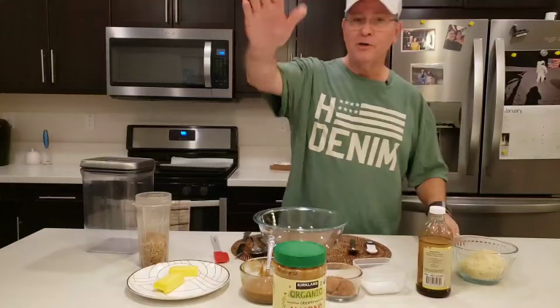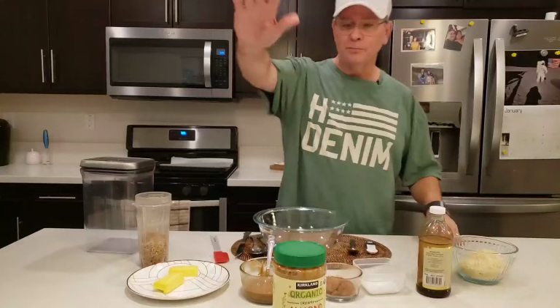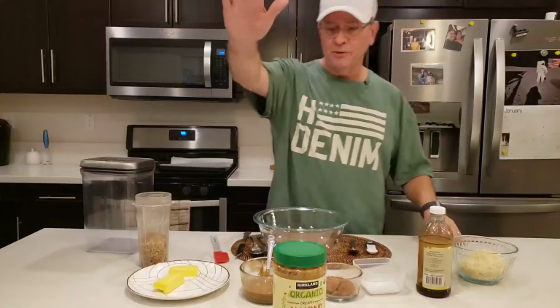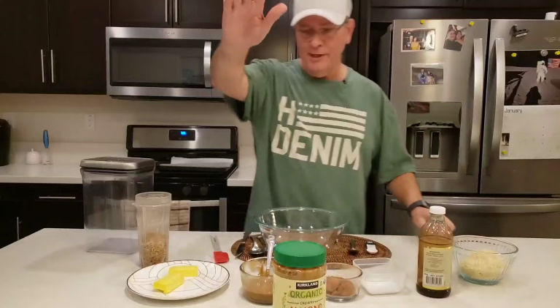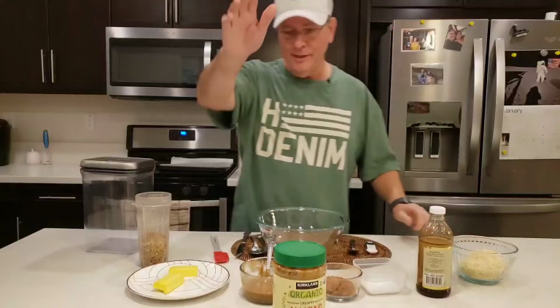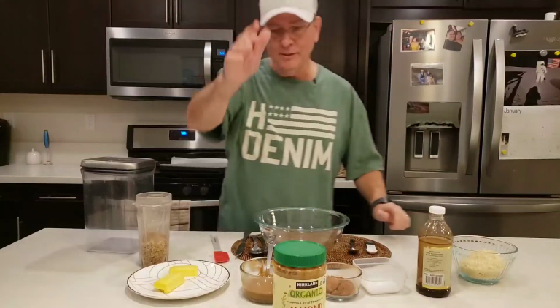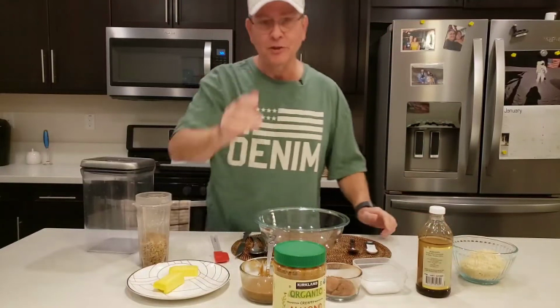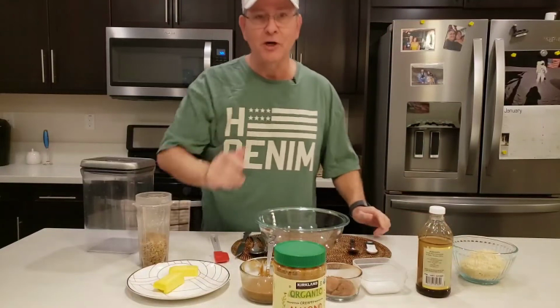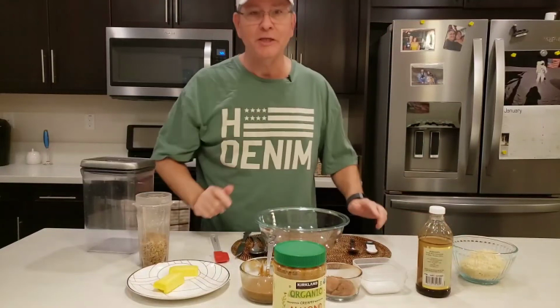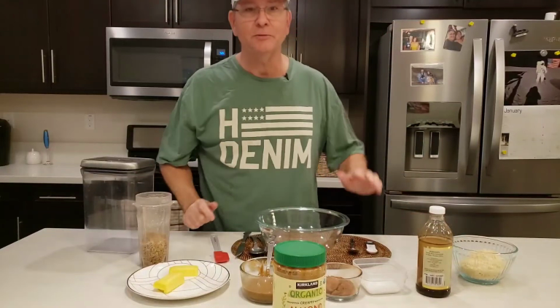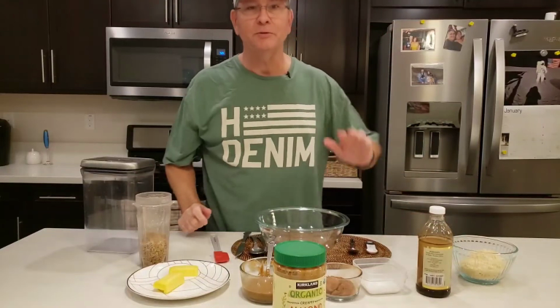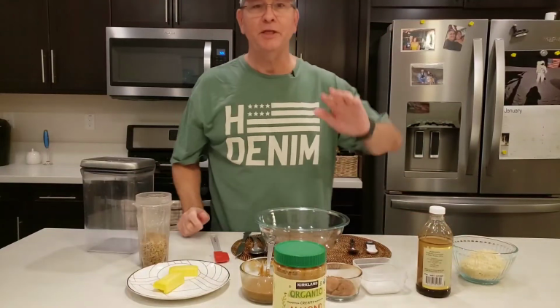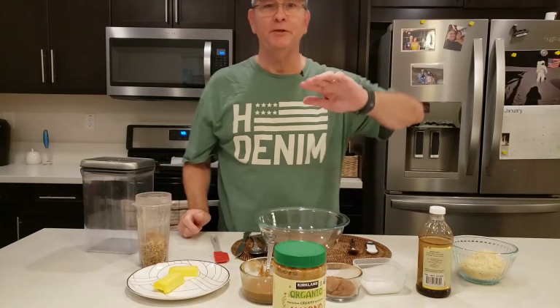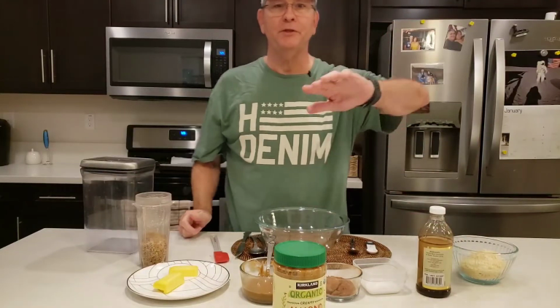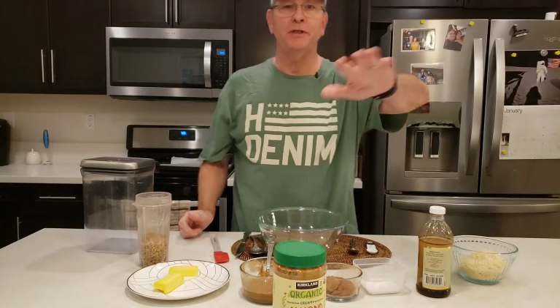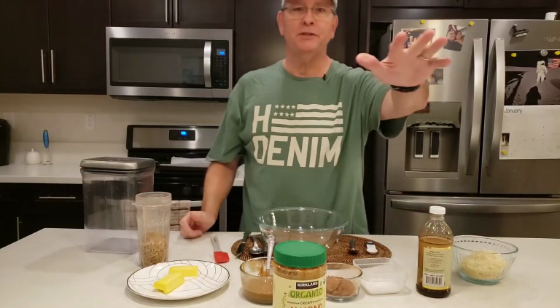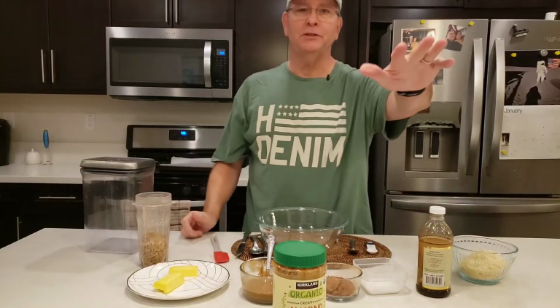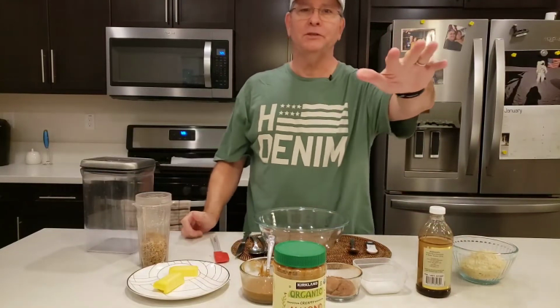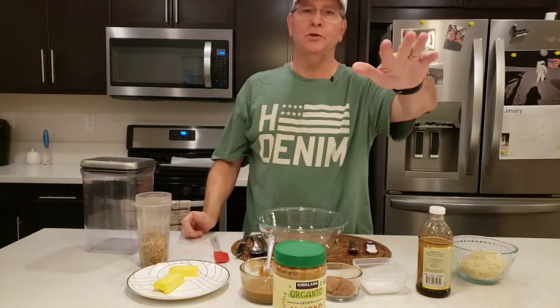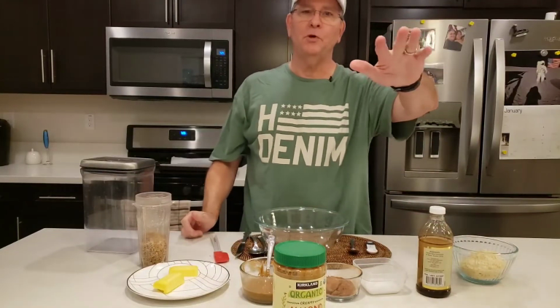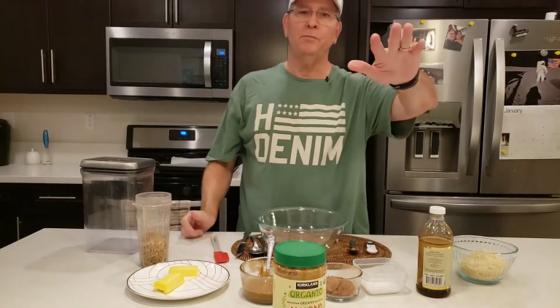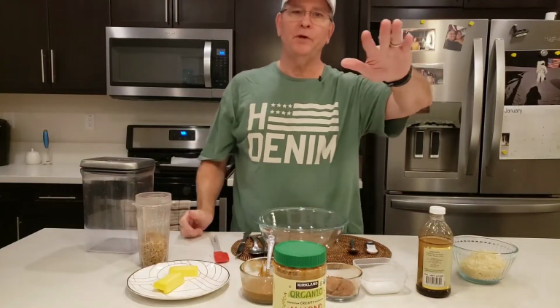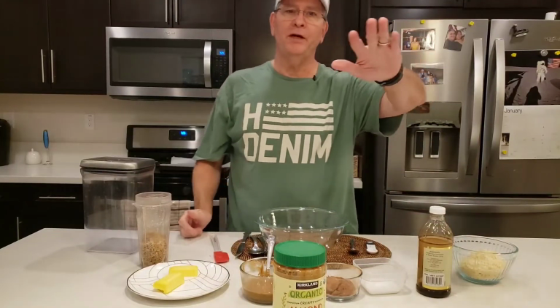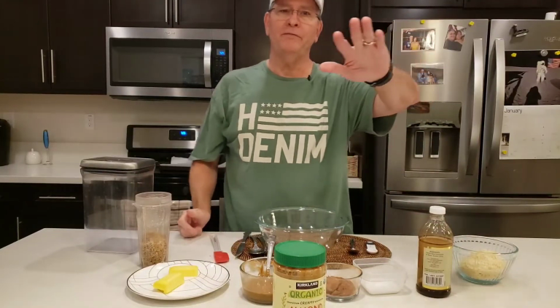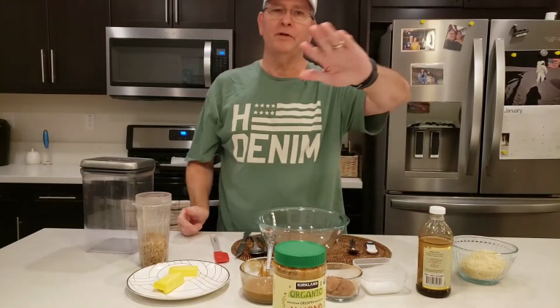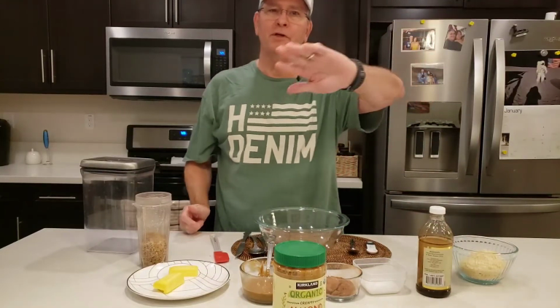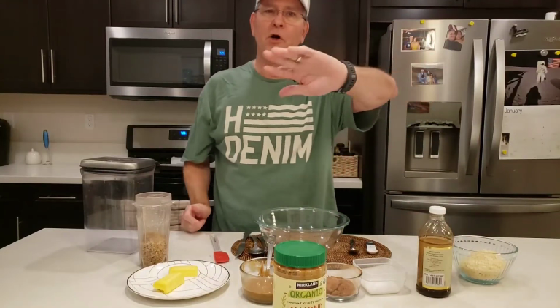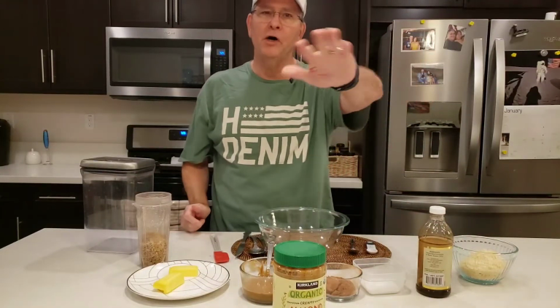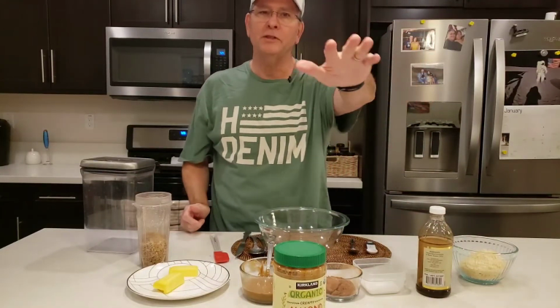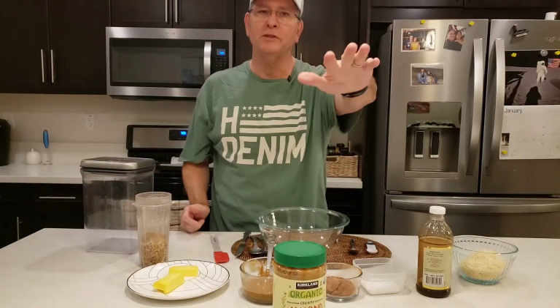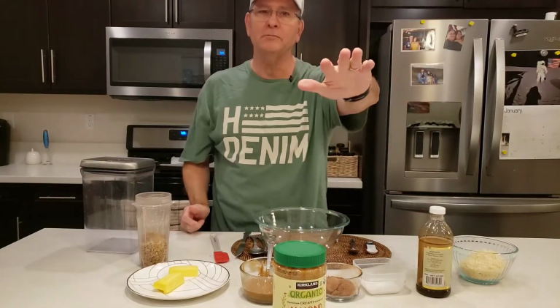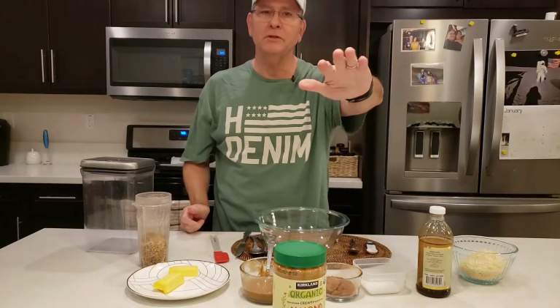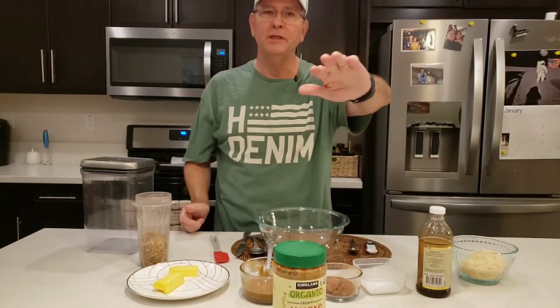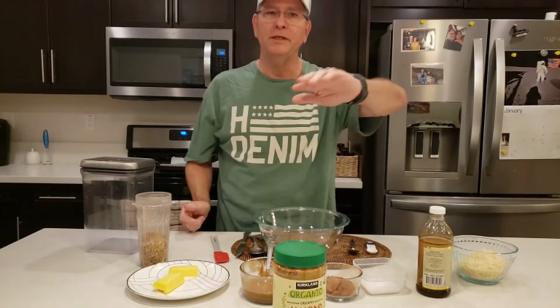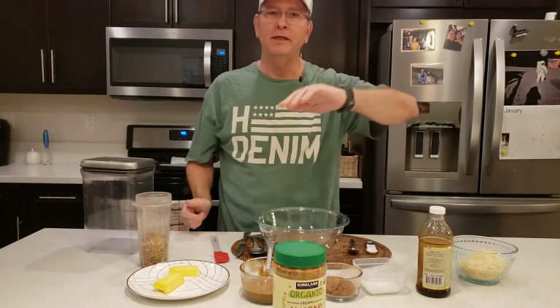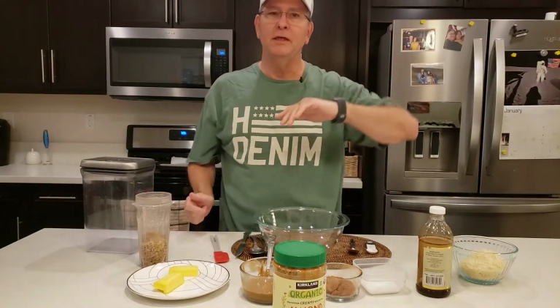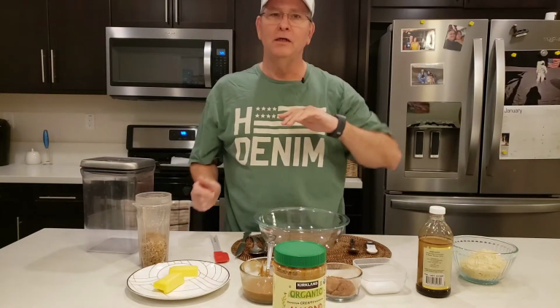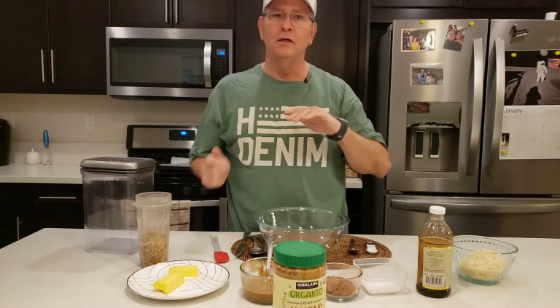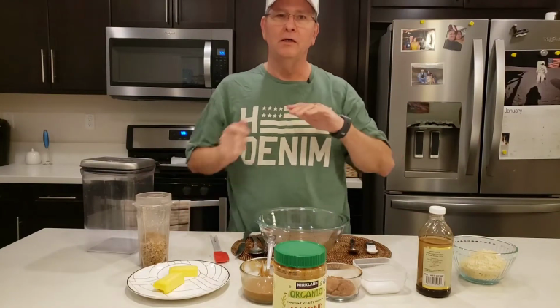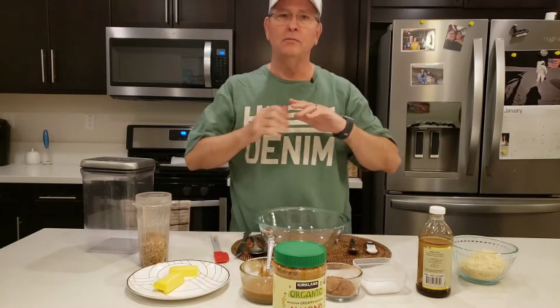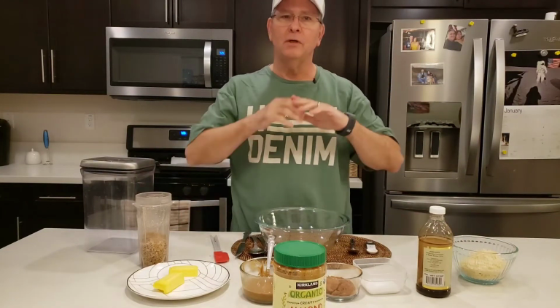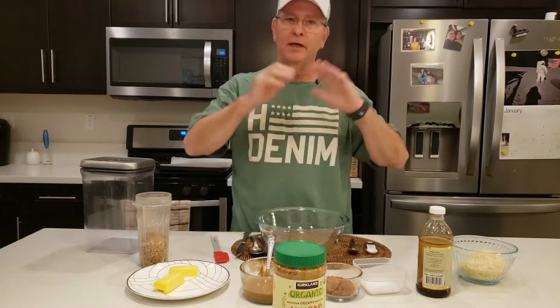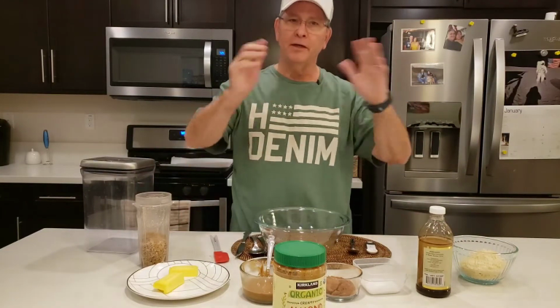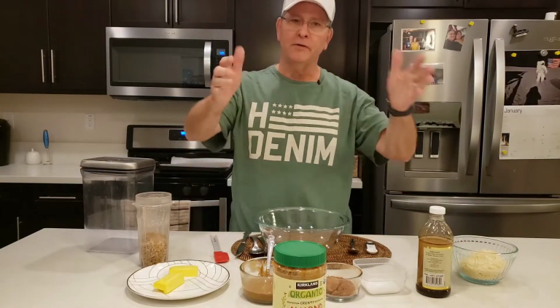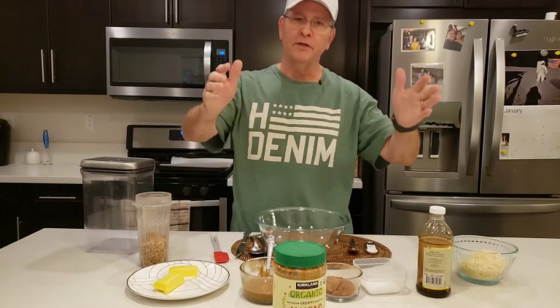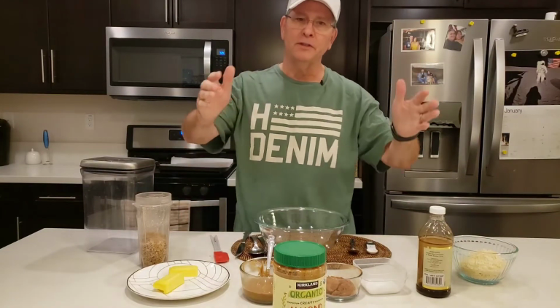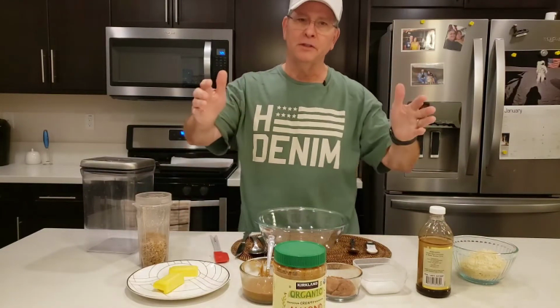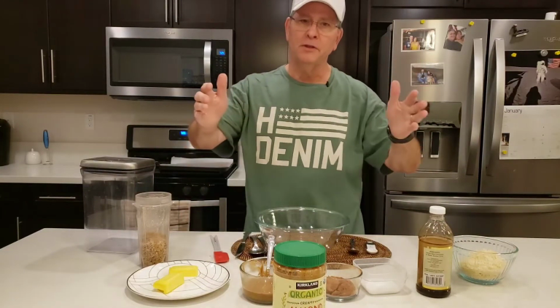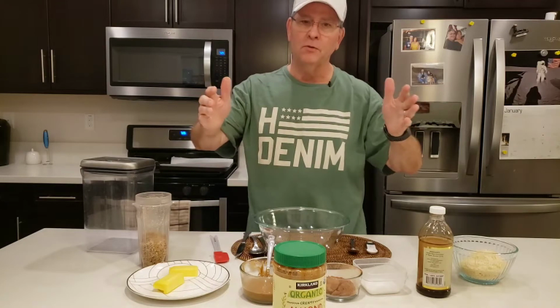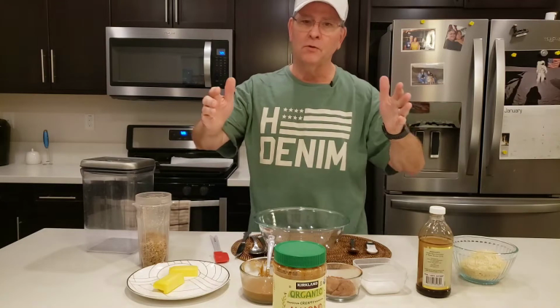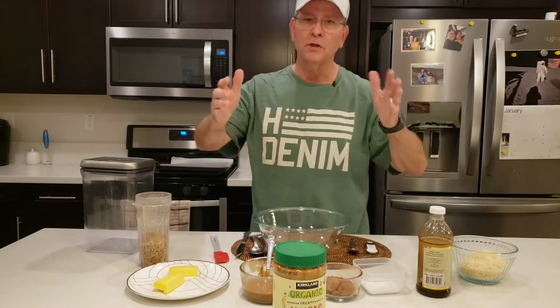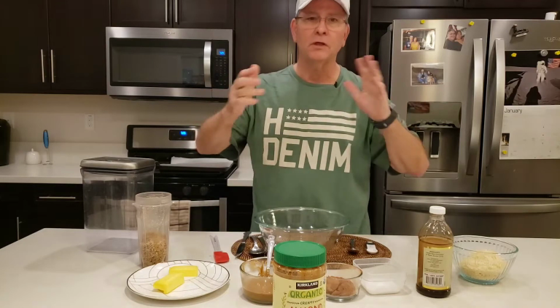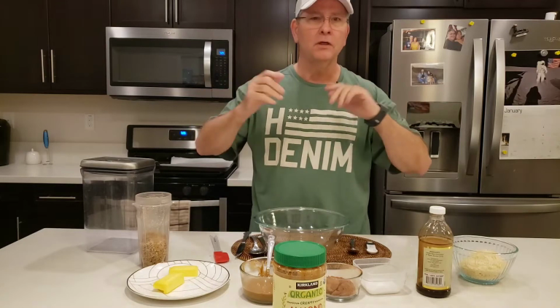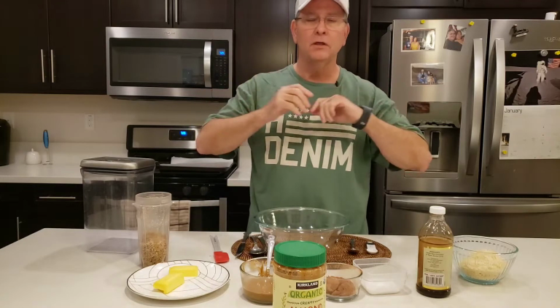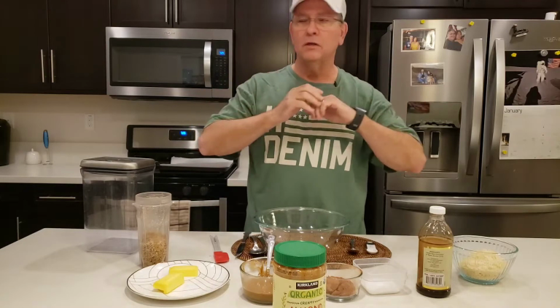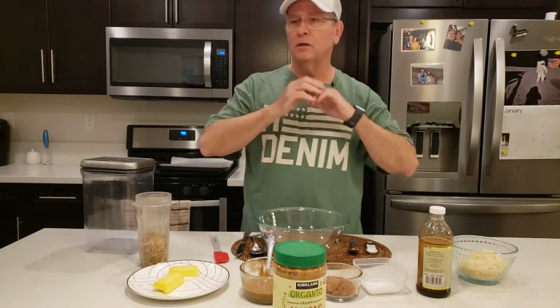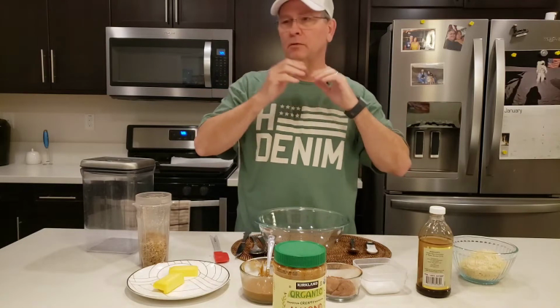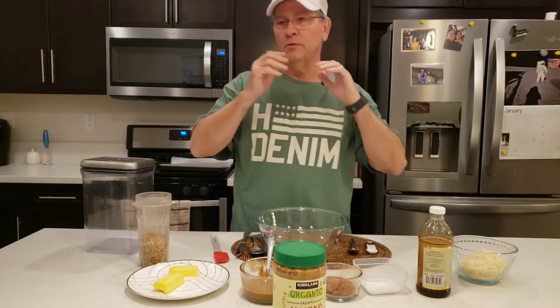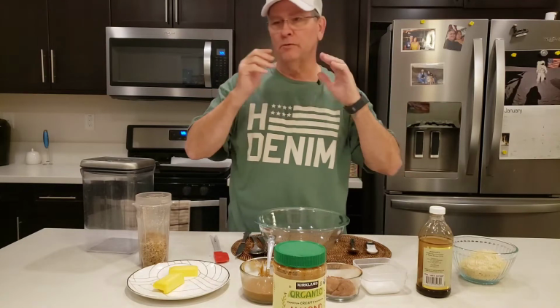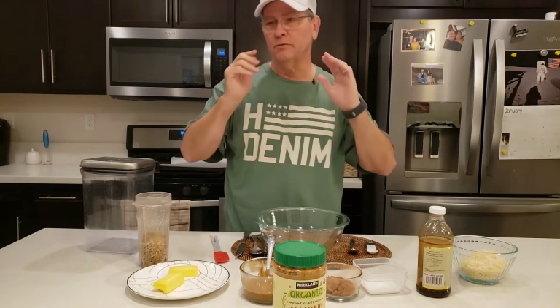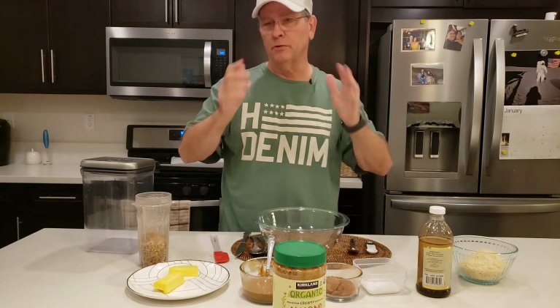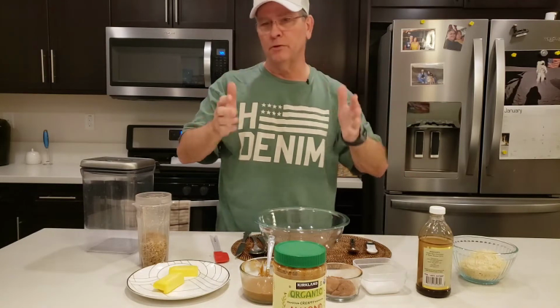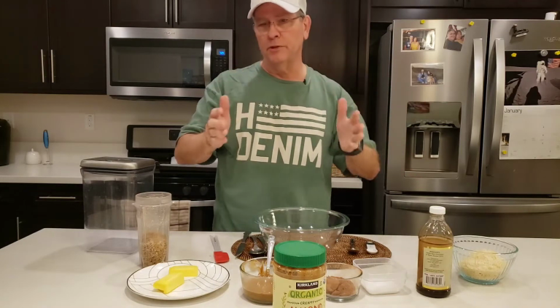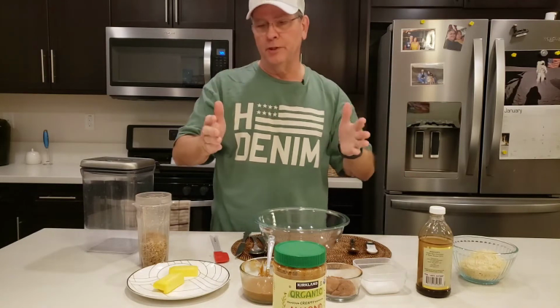Welcome to Allen's Awesome Keto Kitchen. Hope you're having an awesome day. I had a great day at work — it was really good.